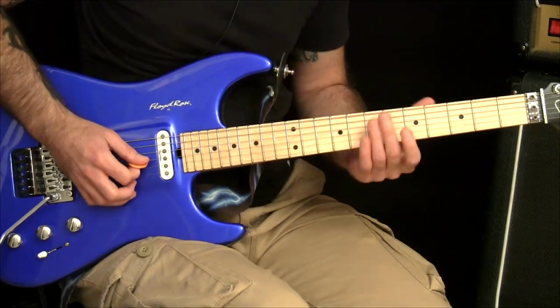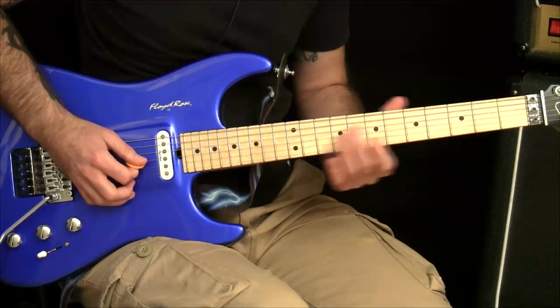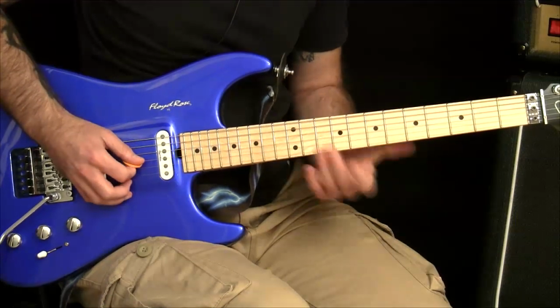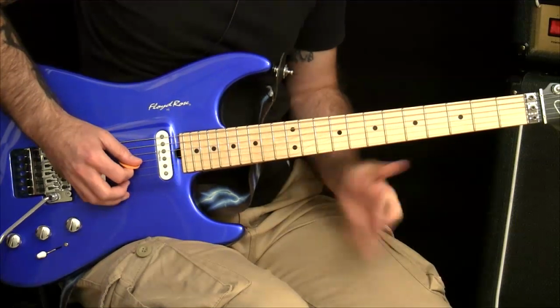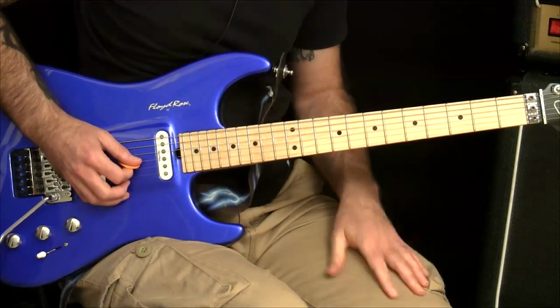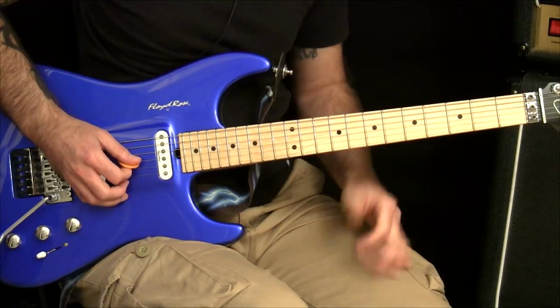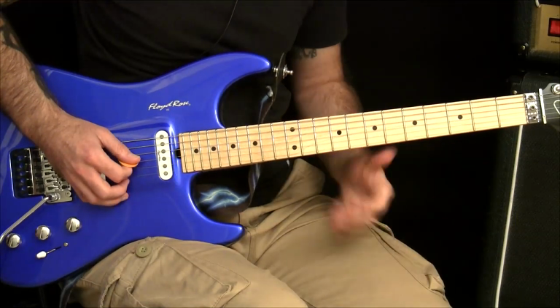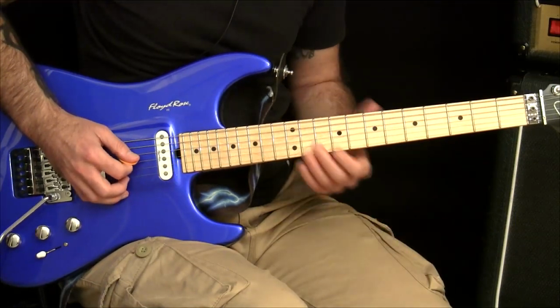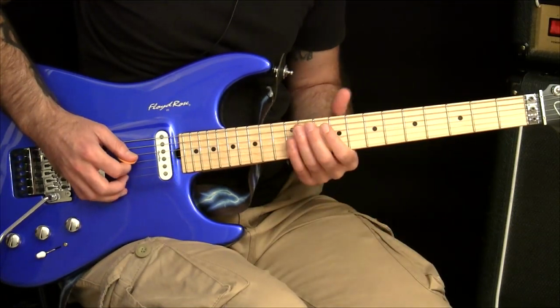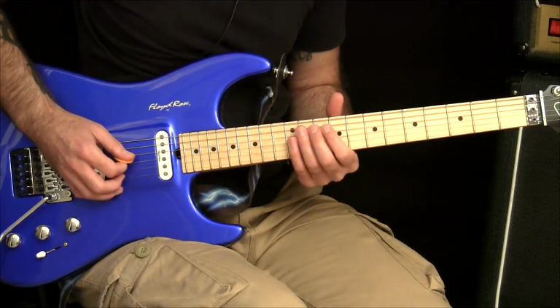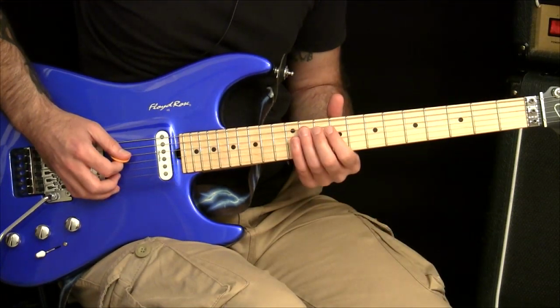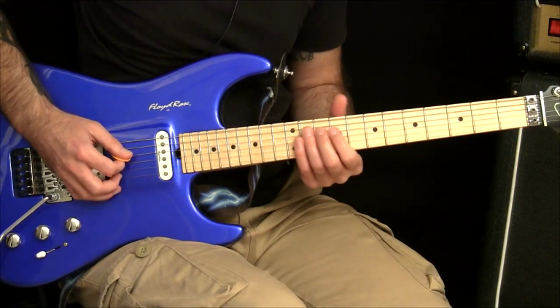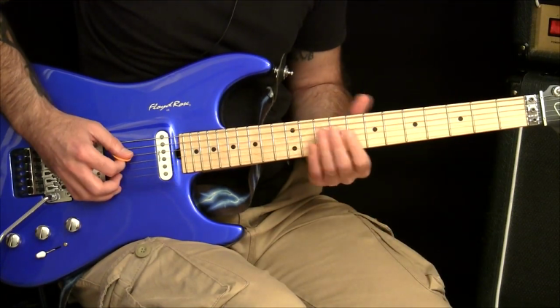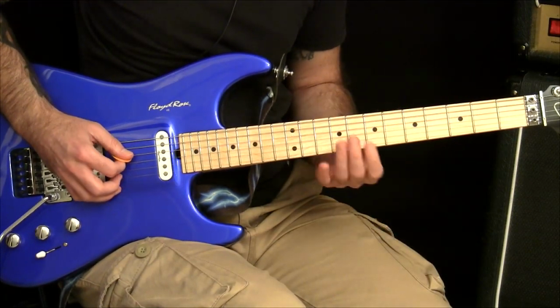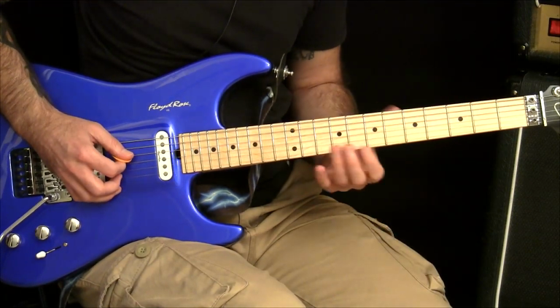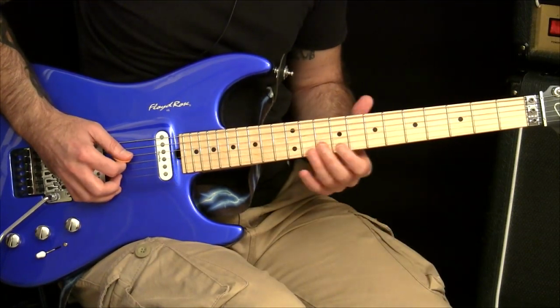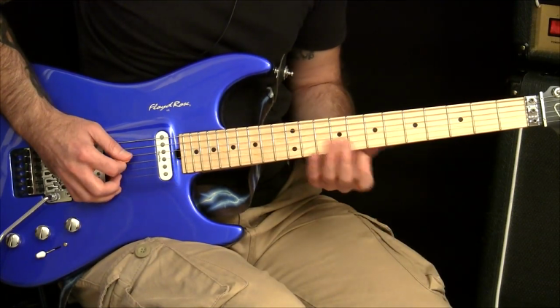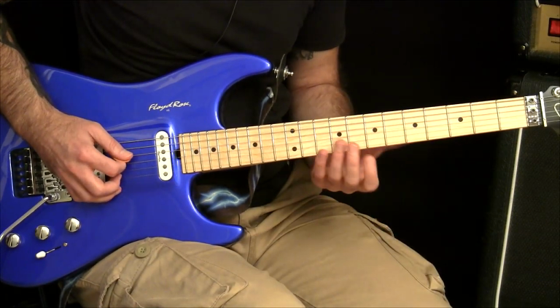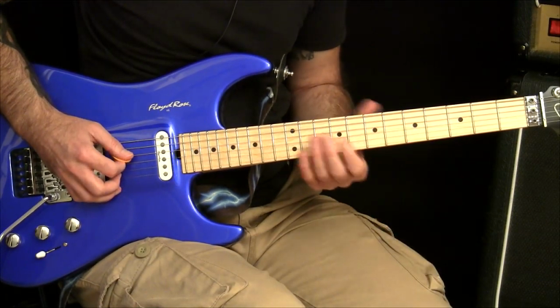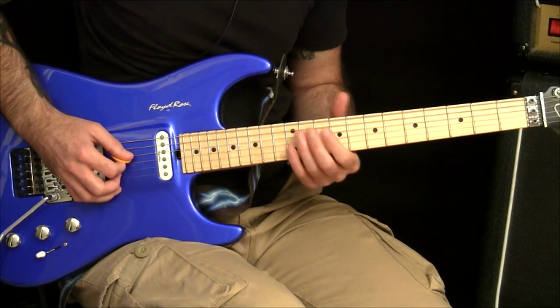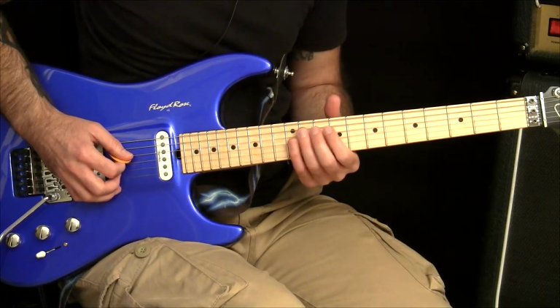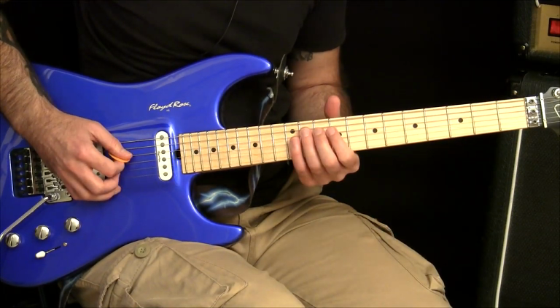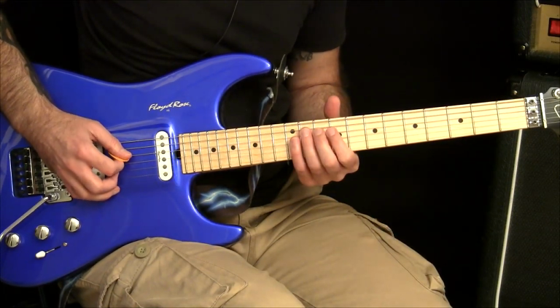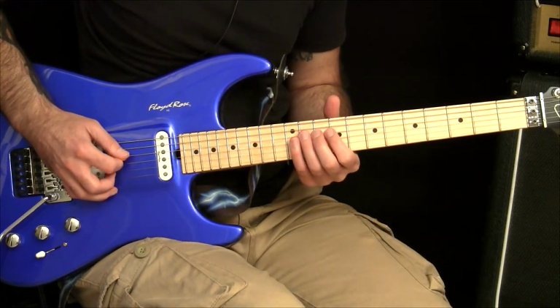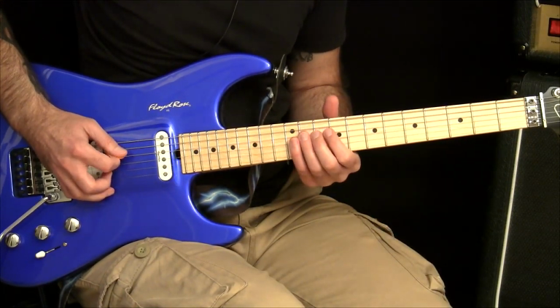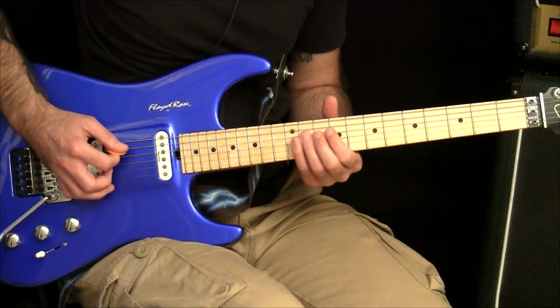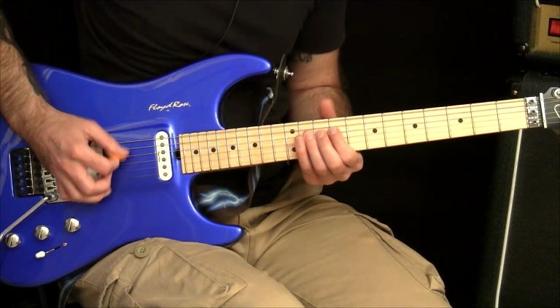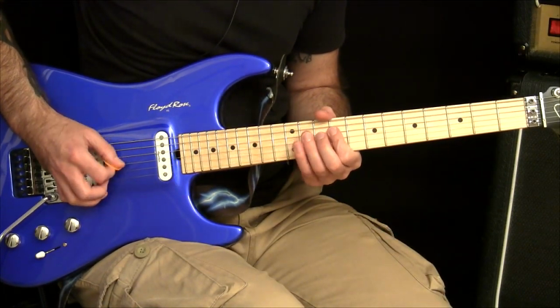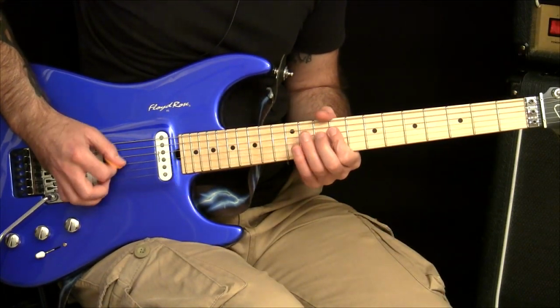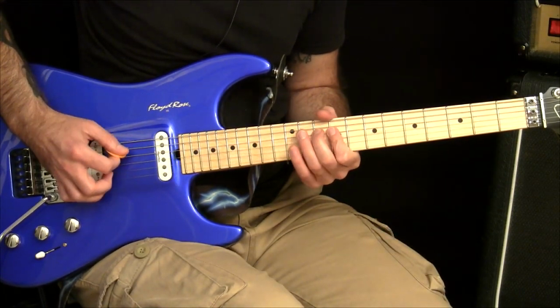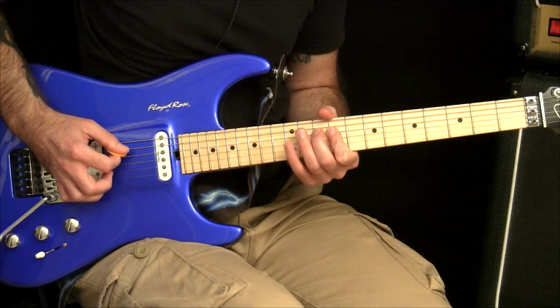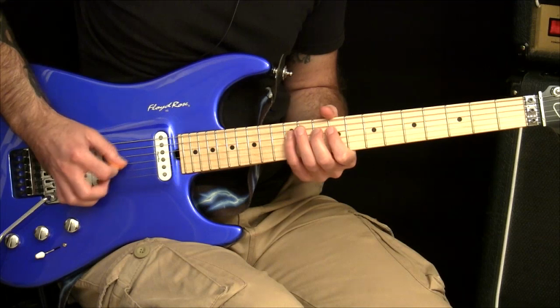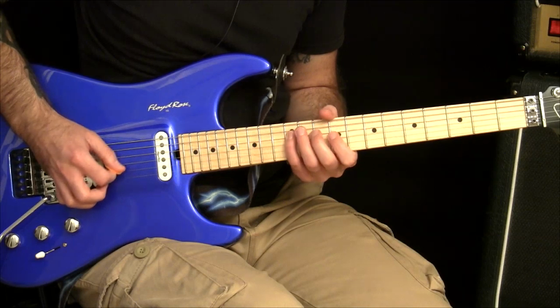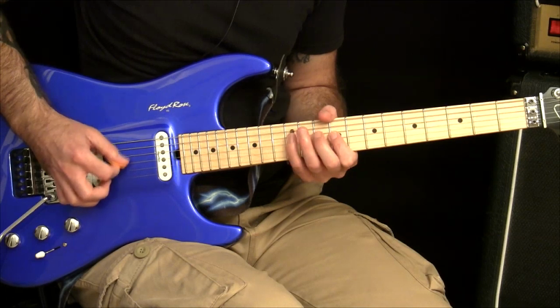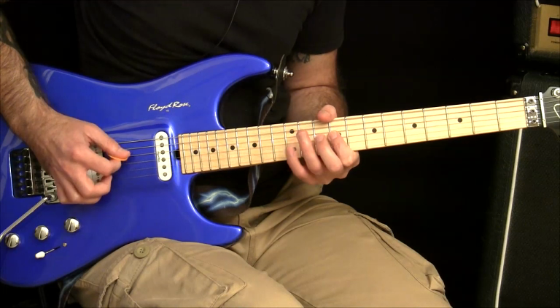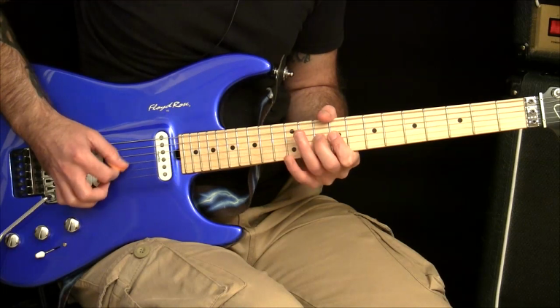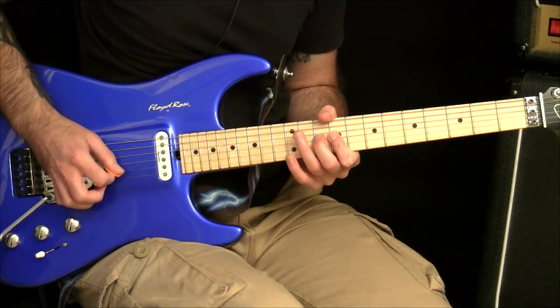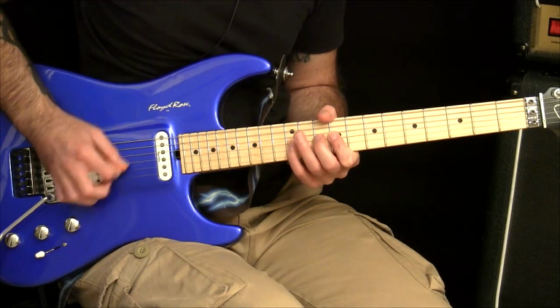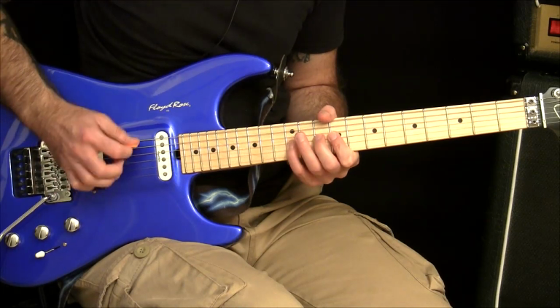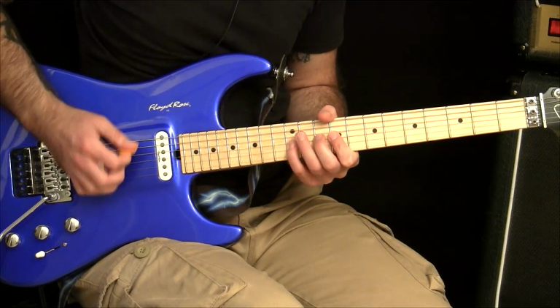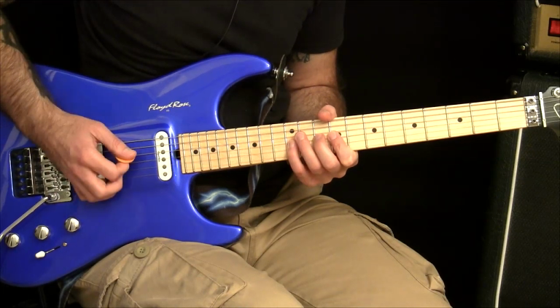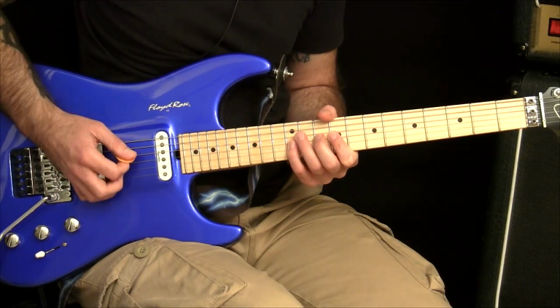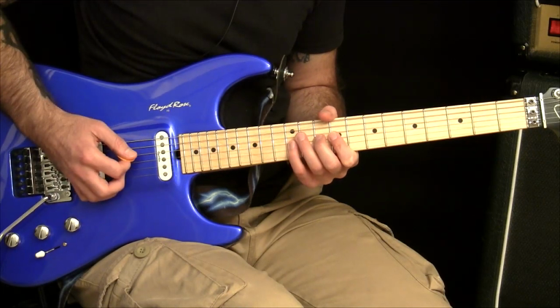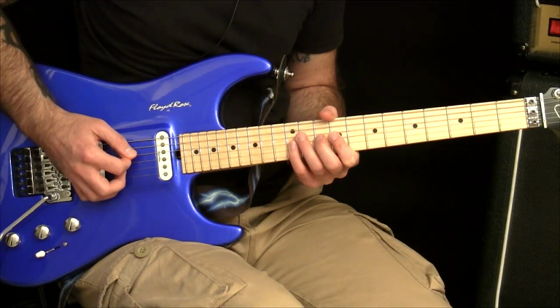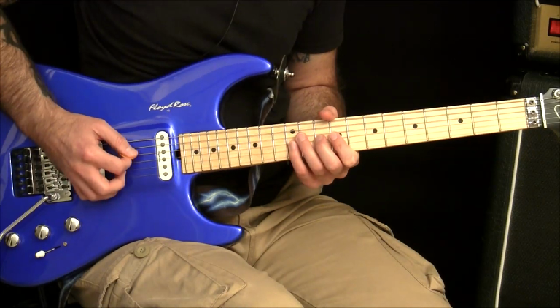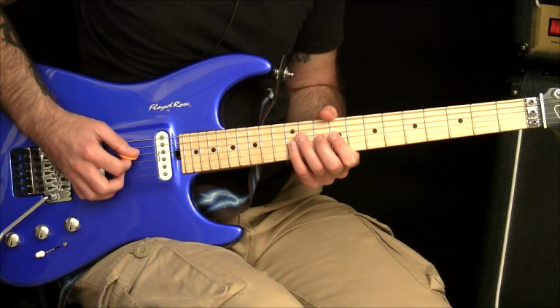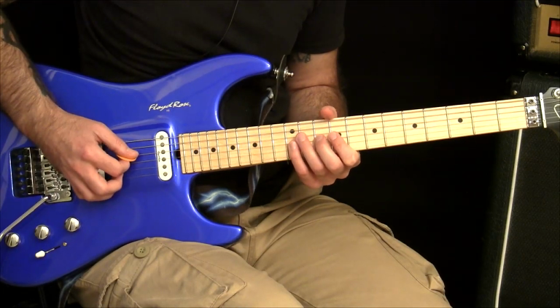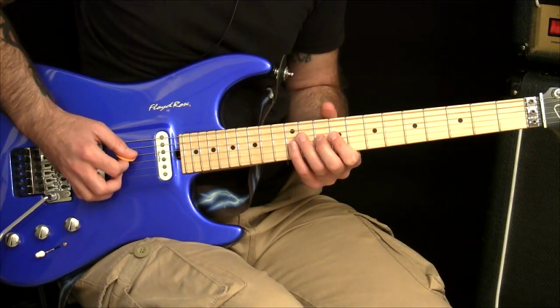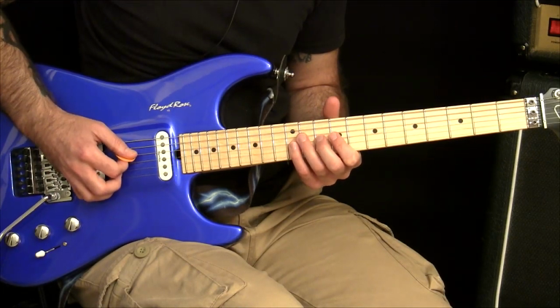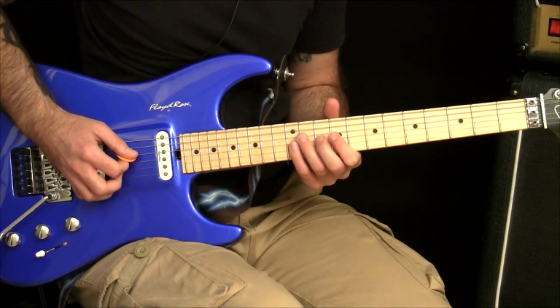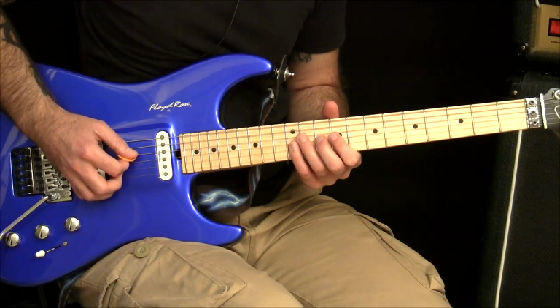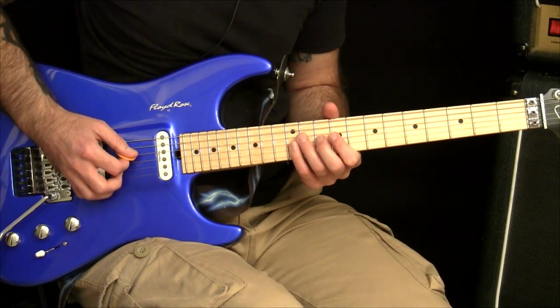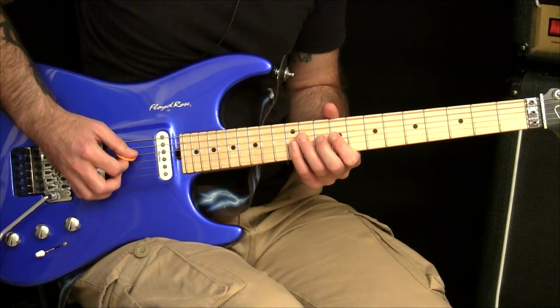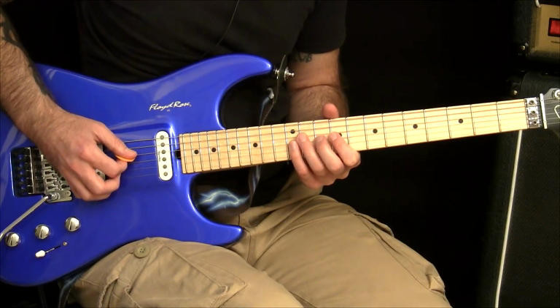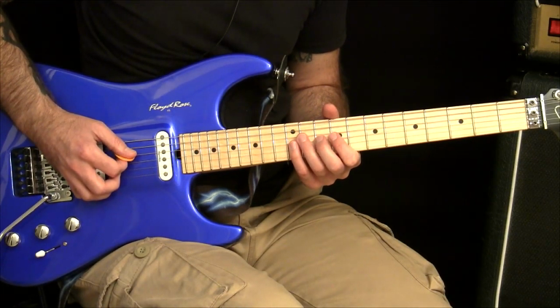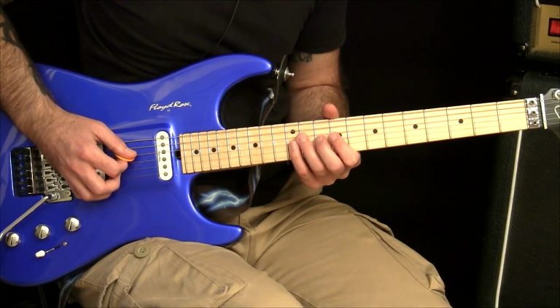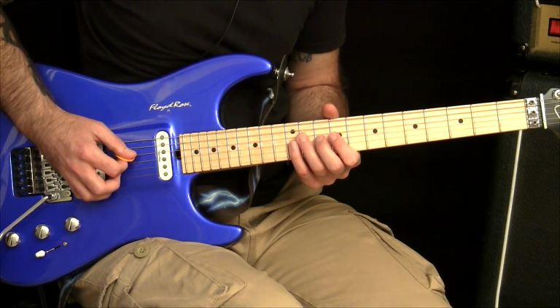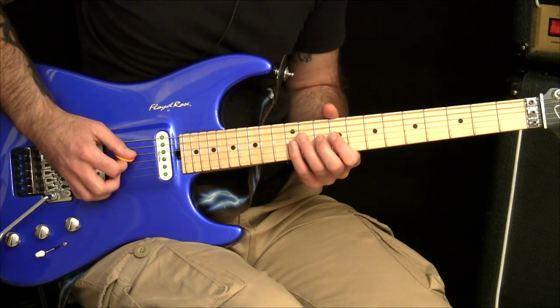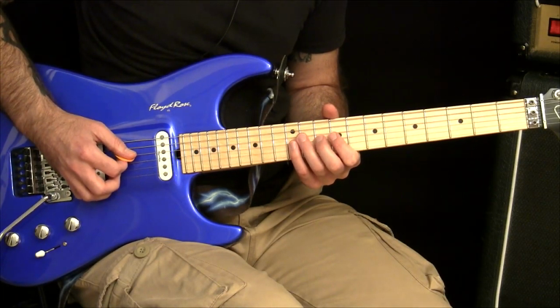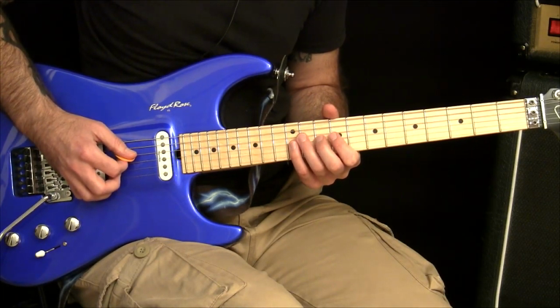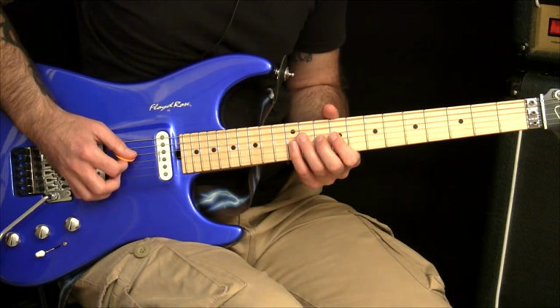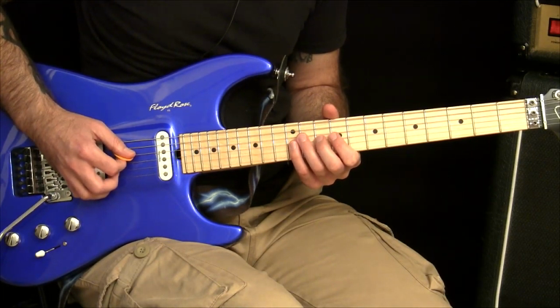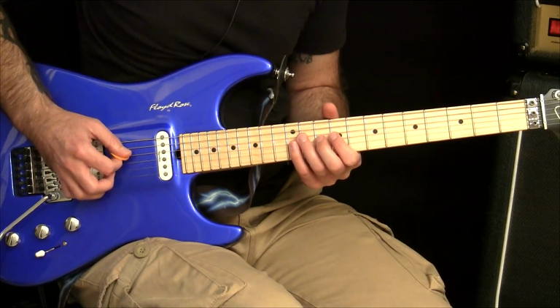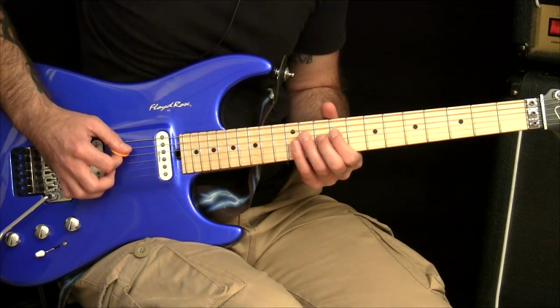For example, if you have a lick like this — an ascending six-note lick.